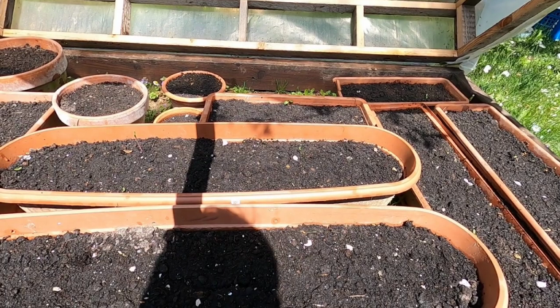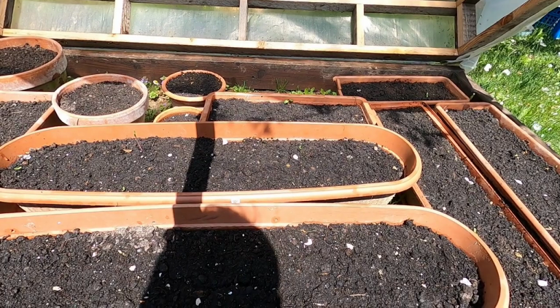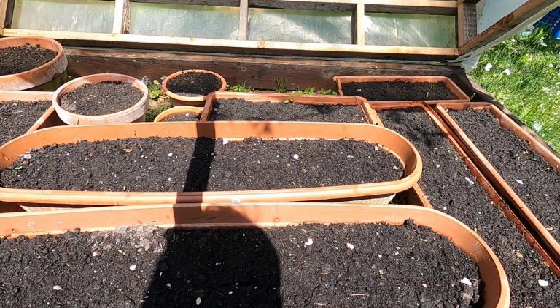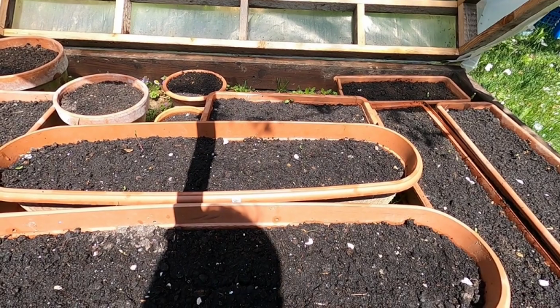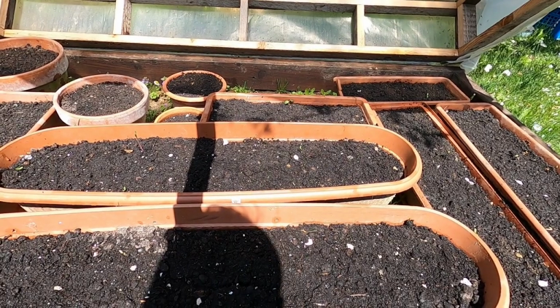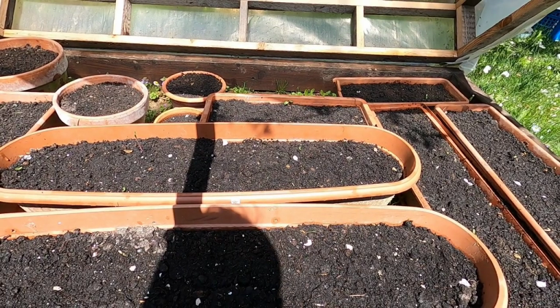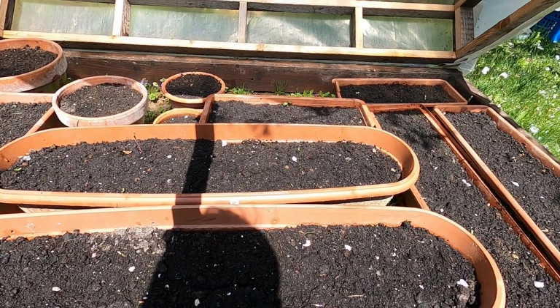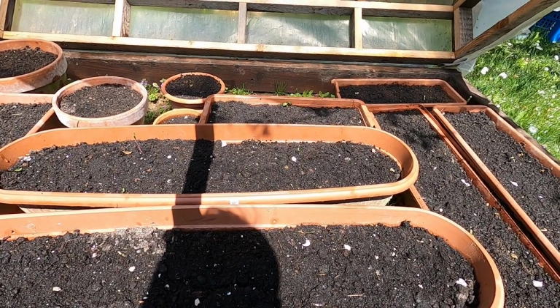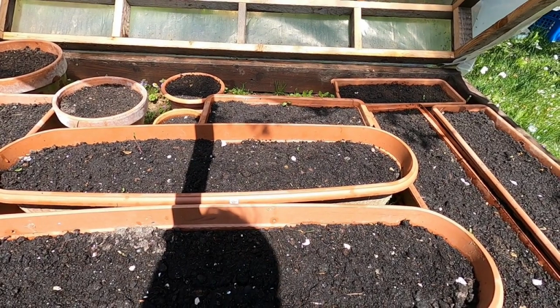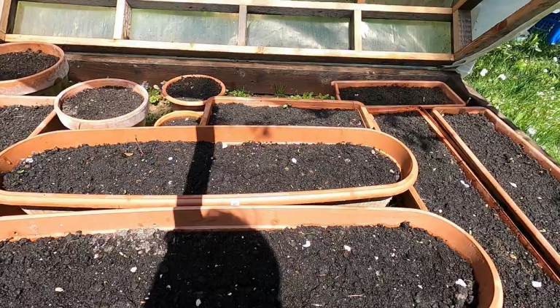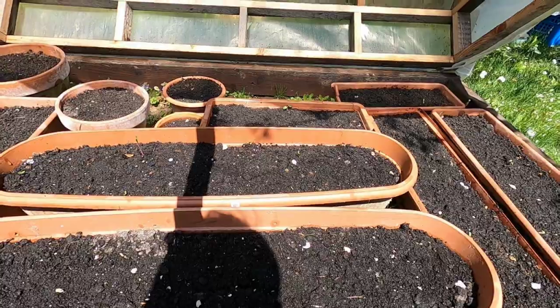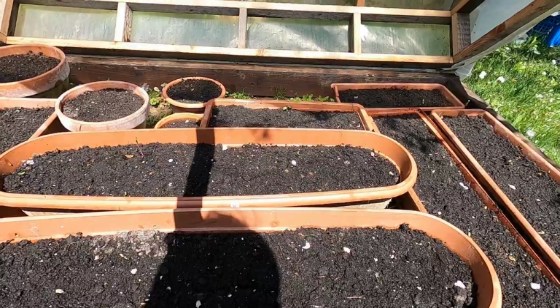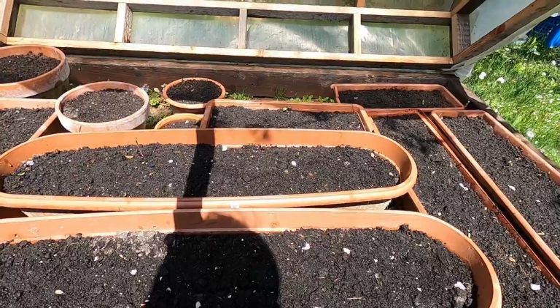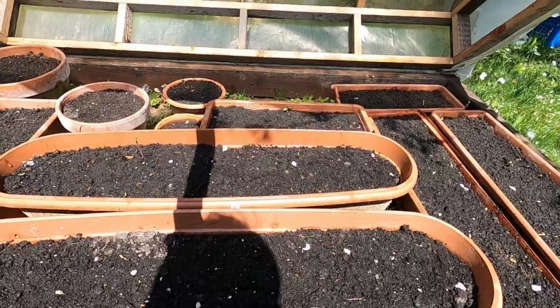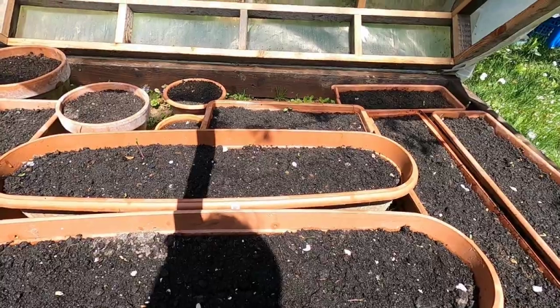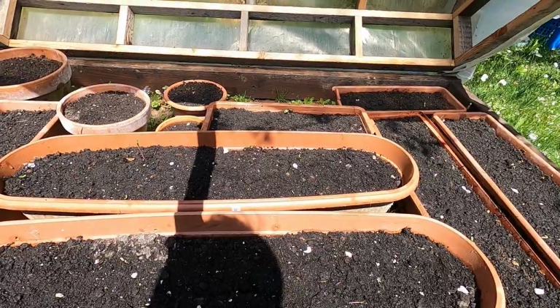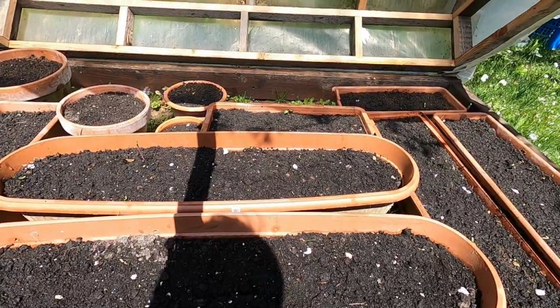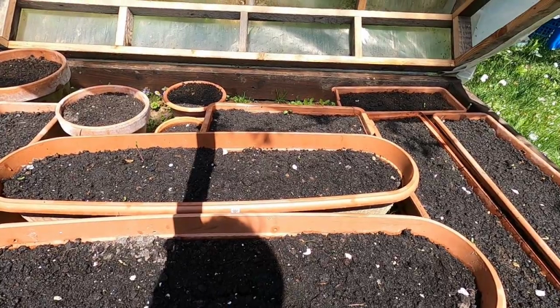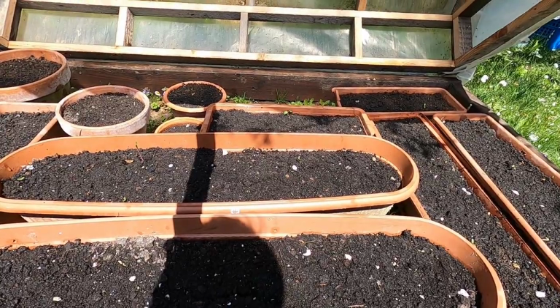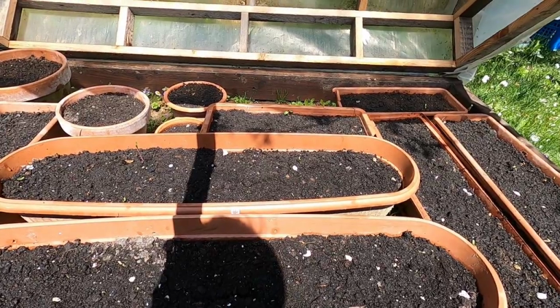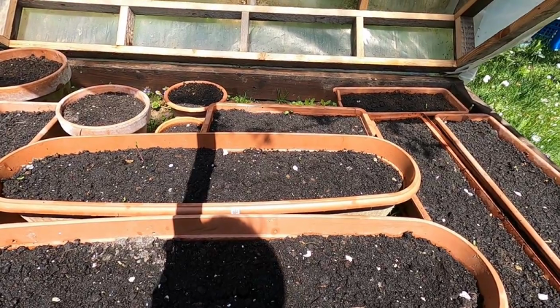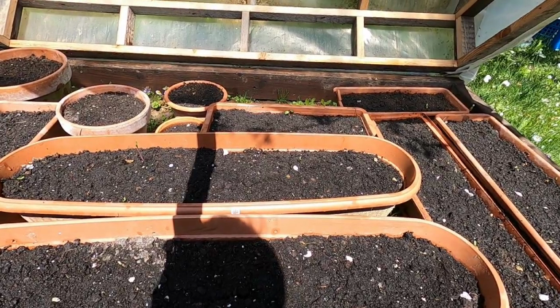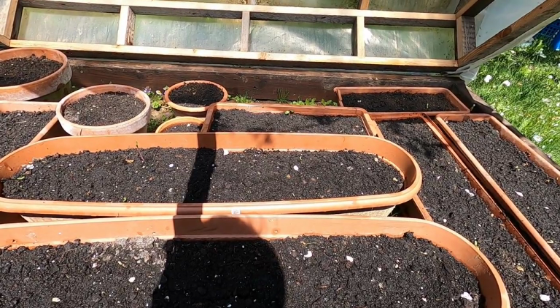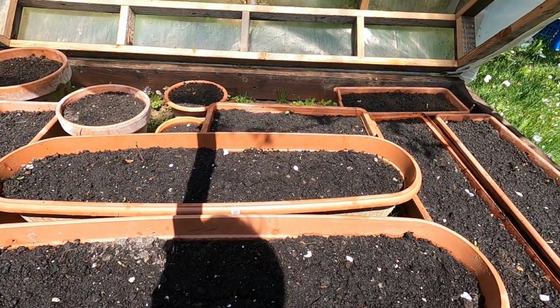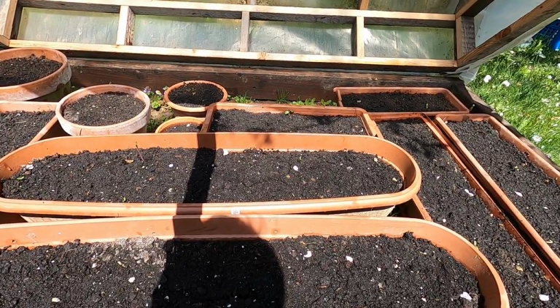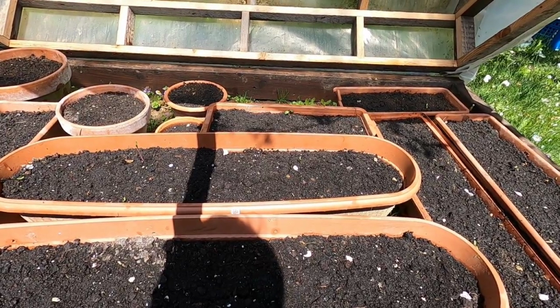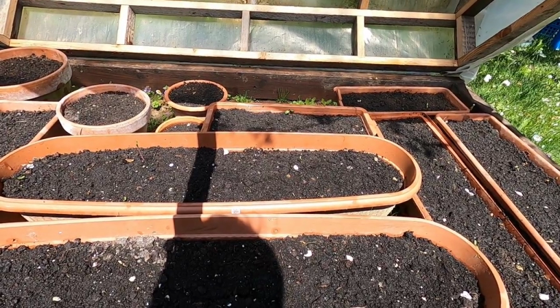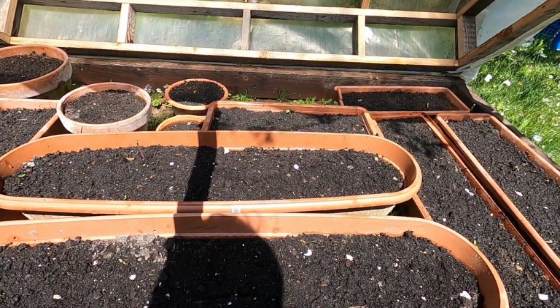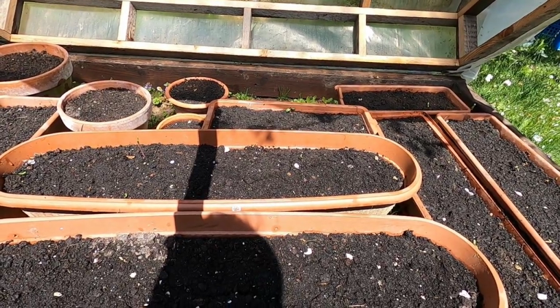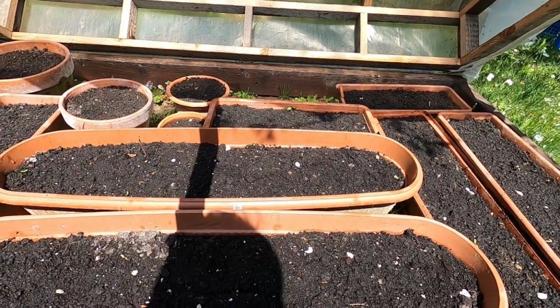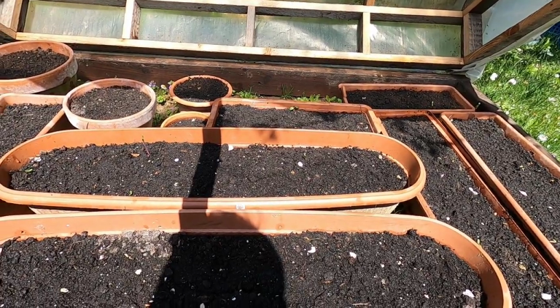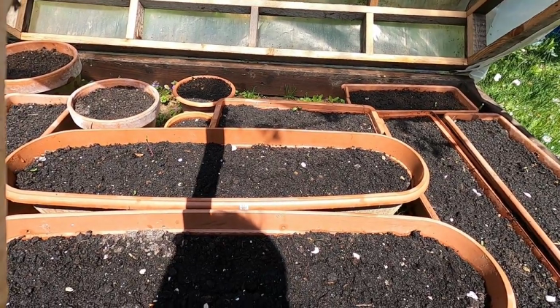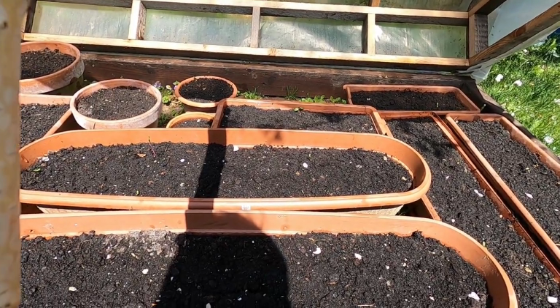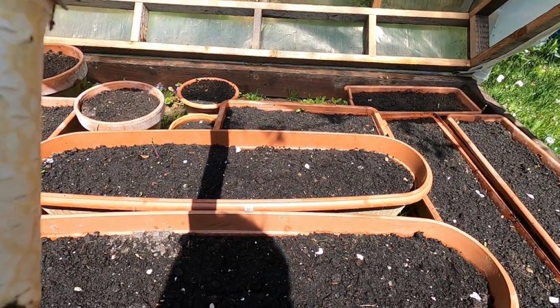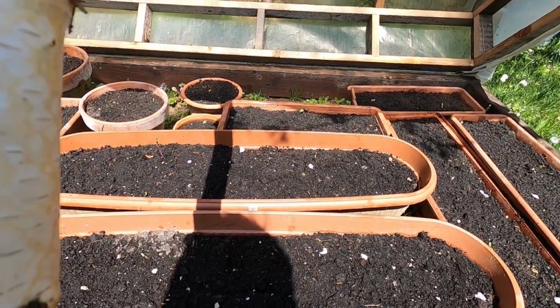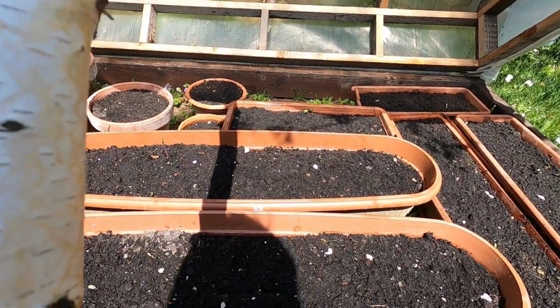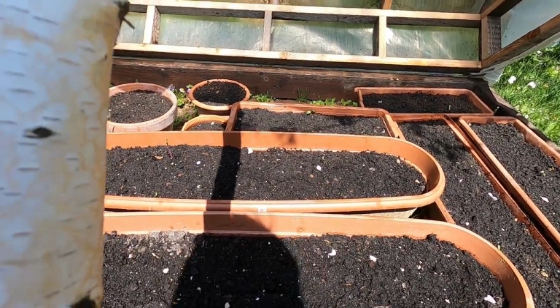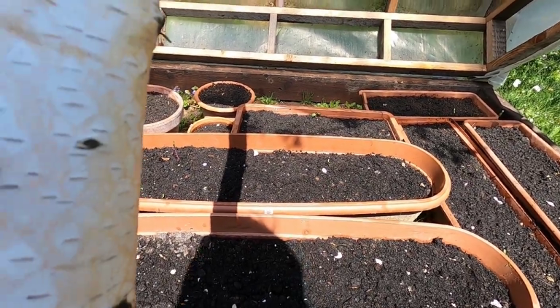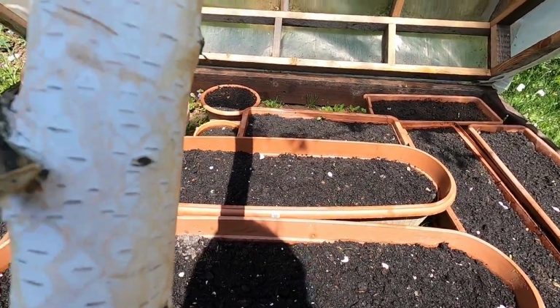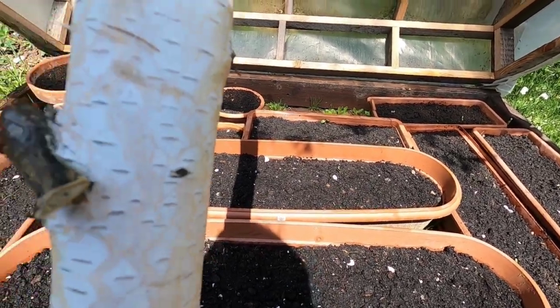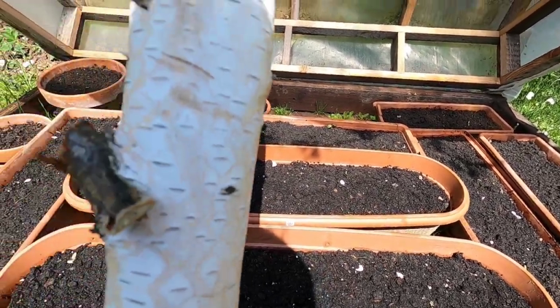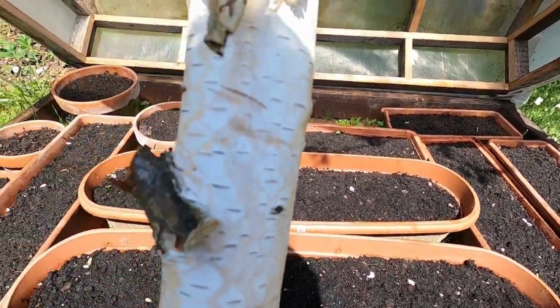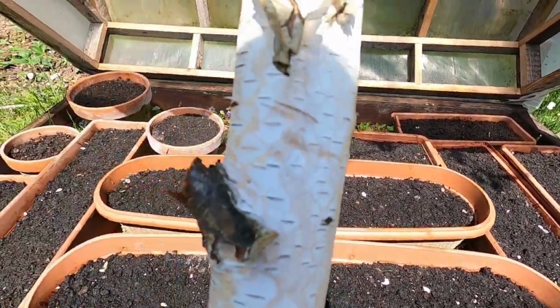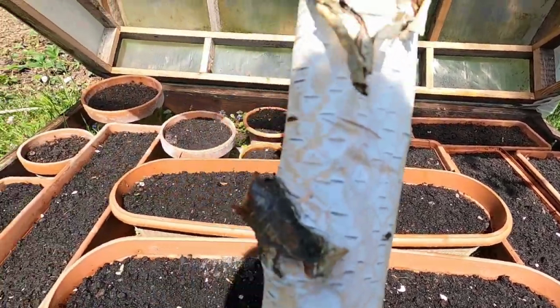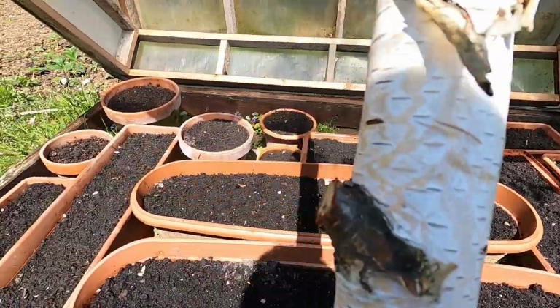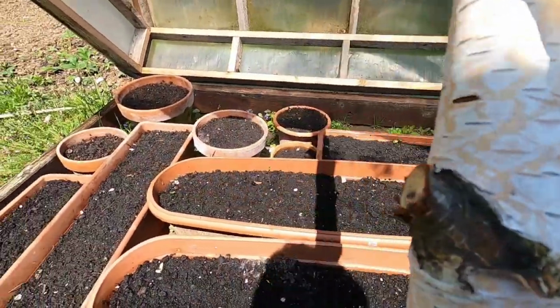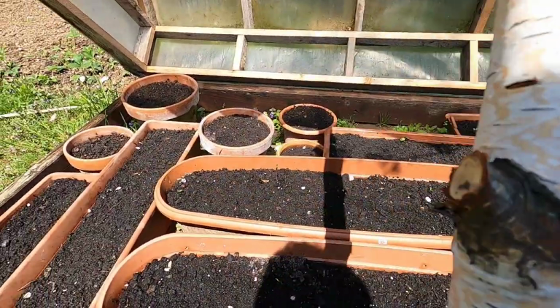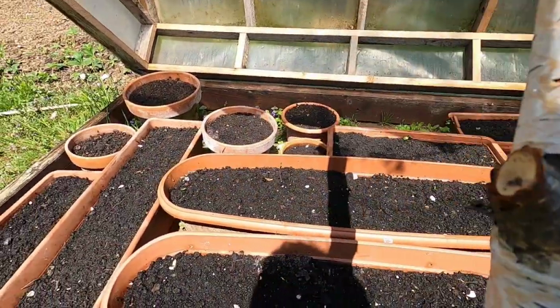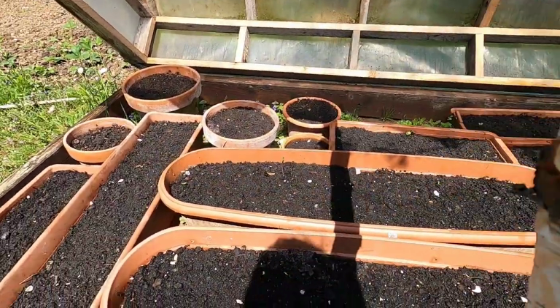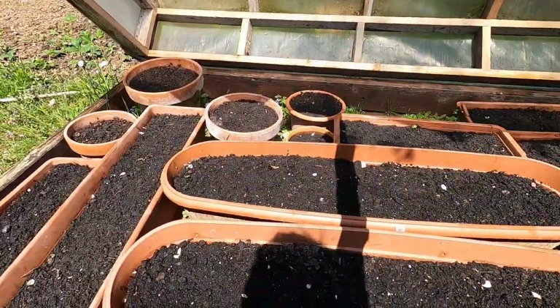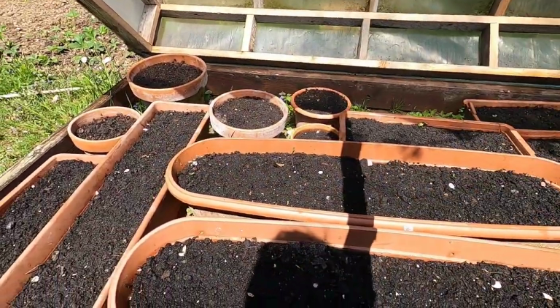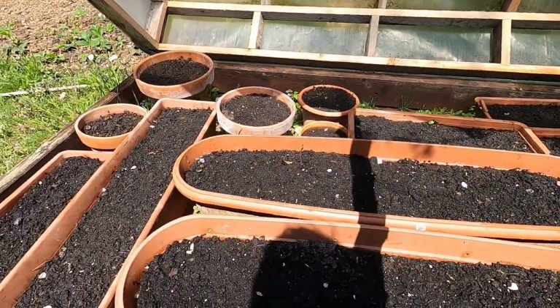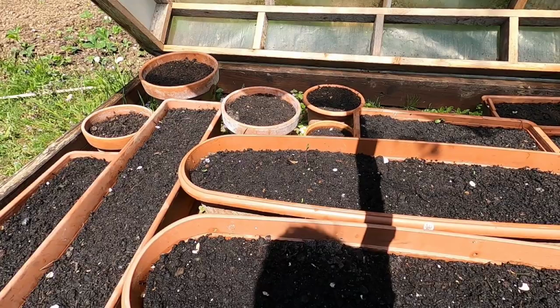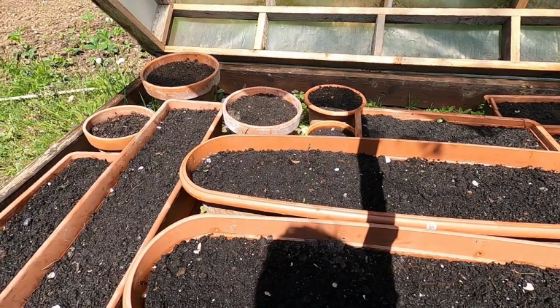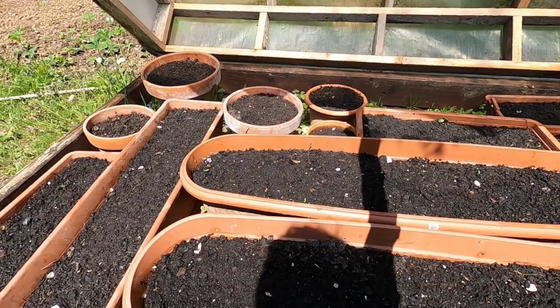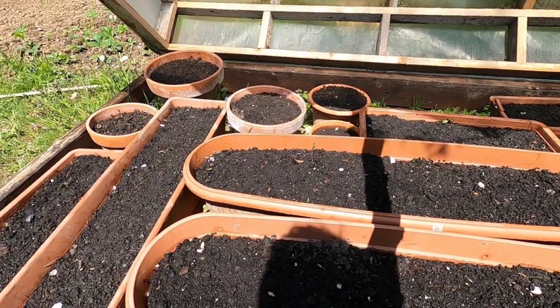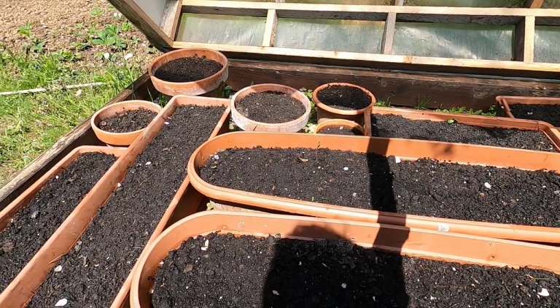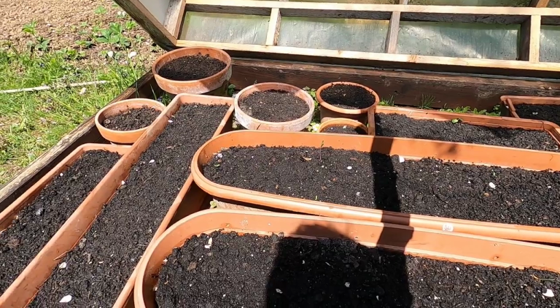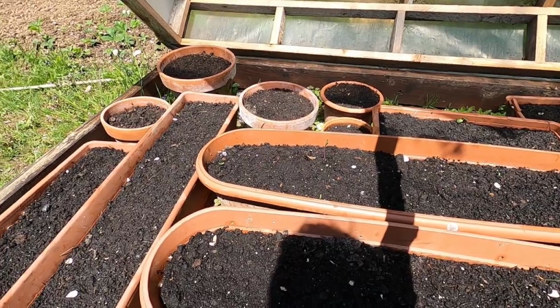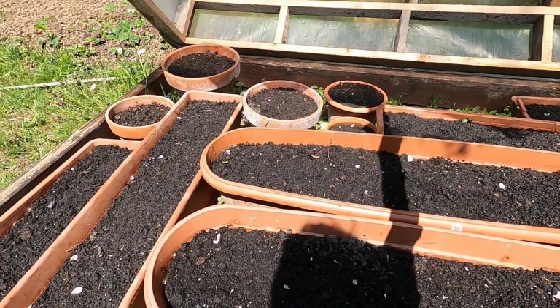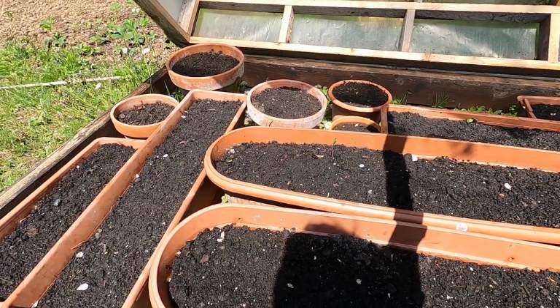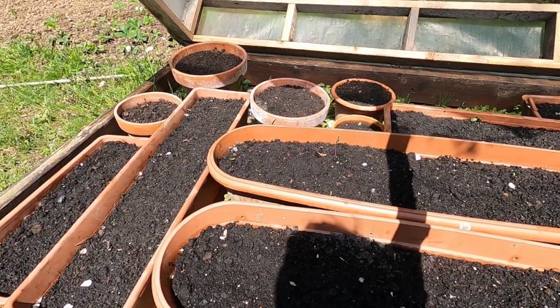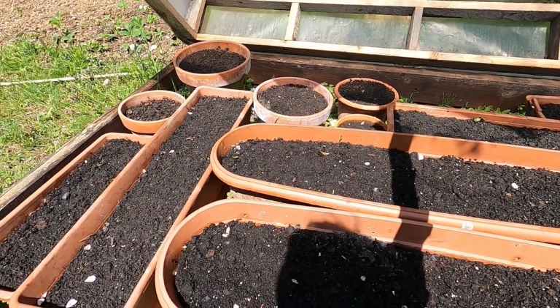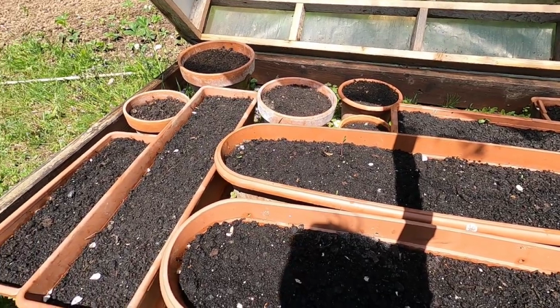Hey everybody, welcome back to Conchancho Simonivore. My name is Hal. Out here in the garden at my in-laws today just checking on our seedlings.